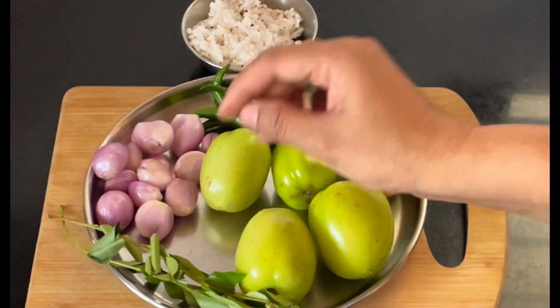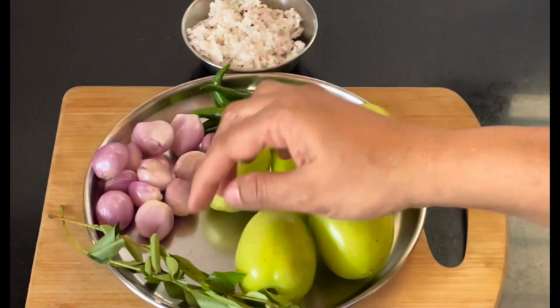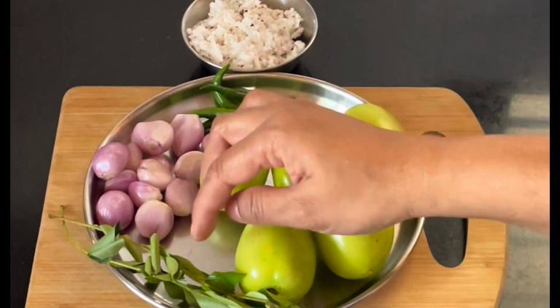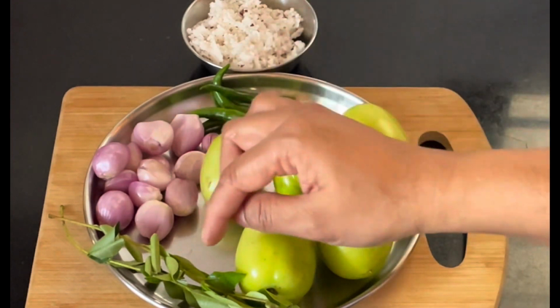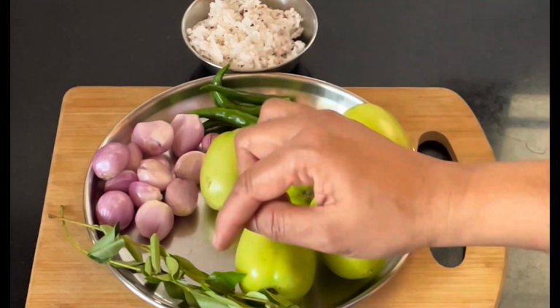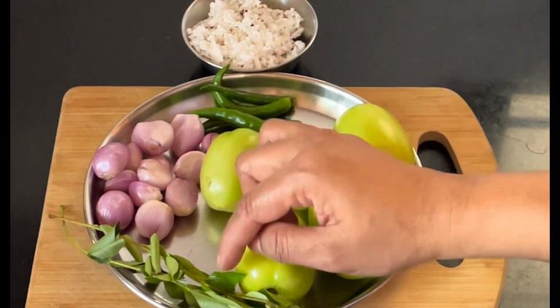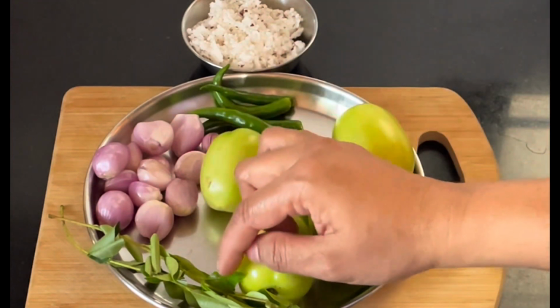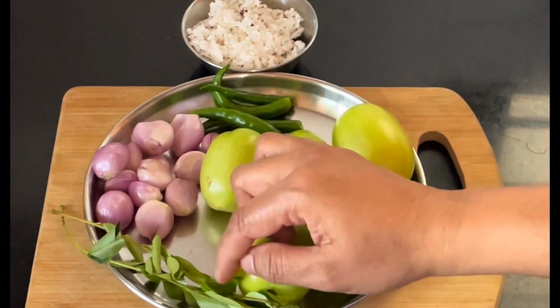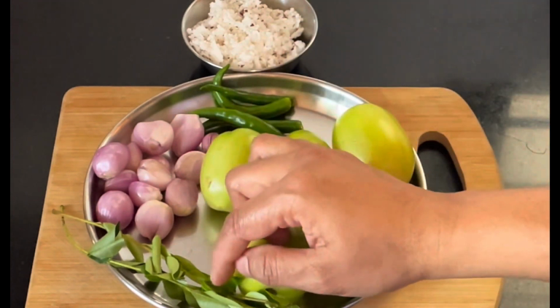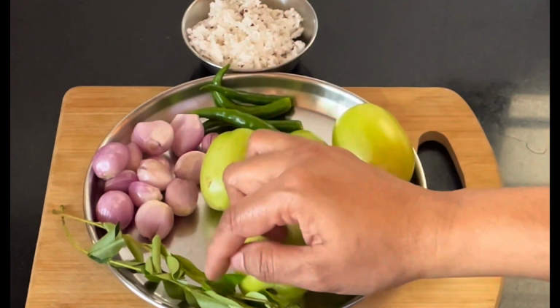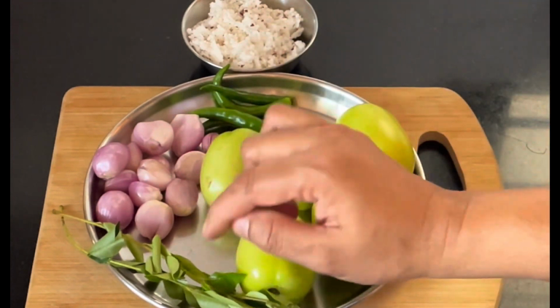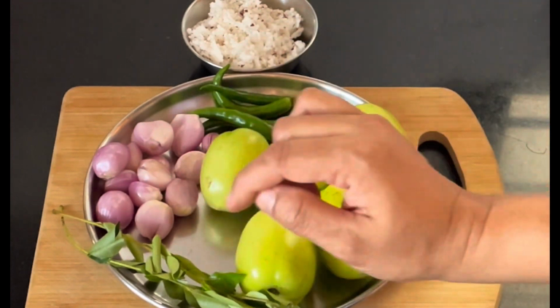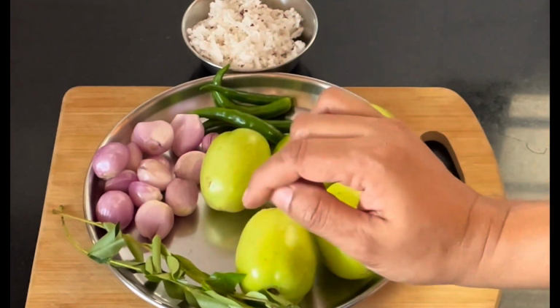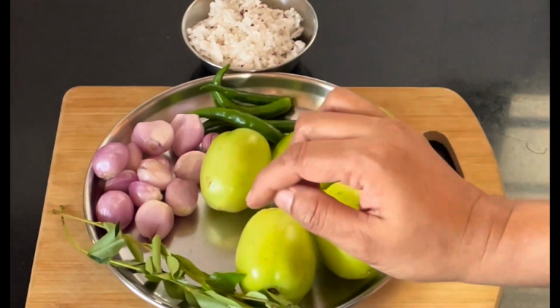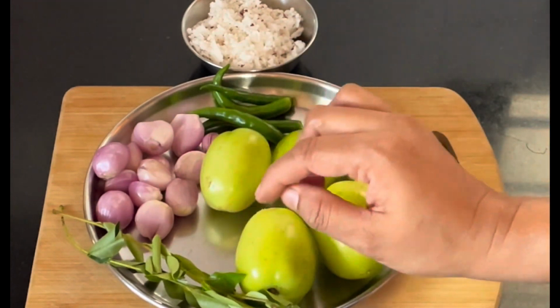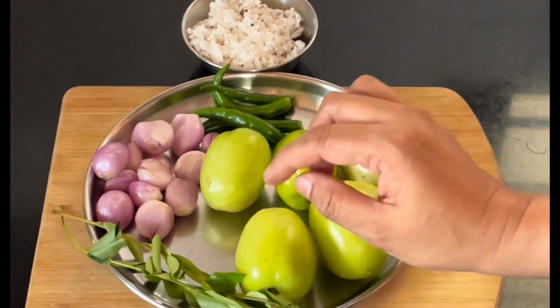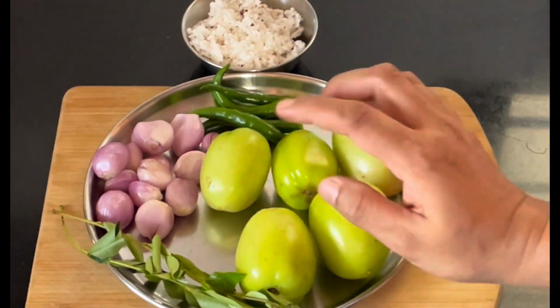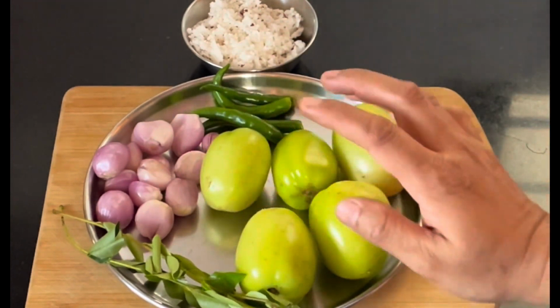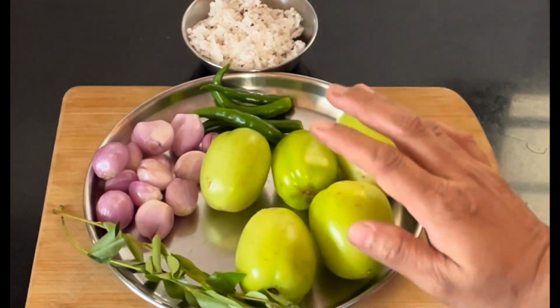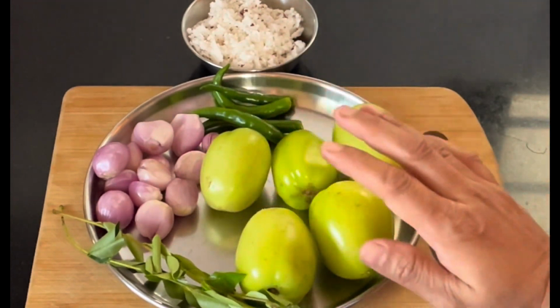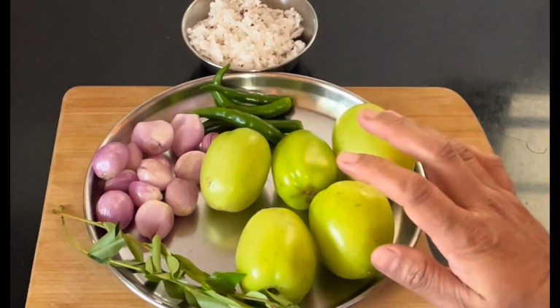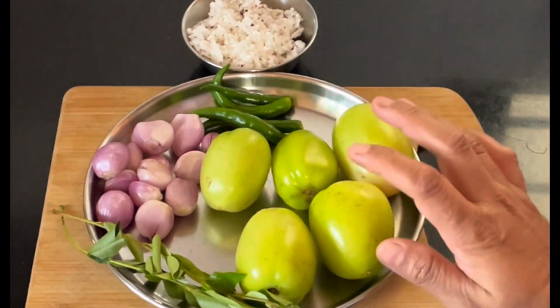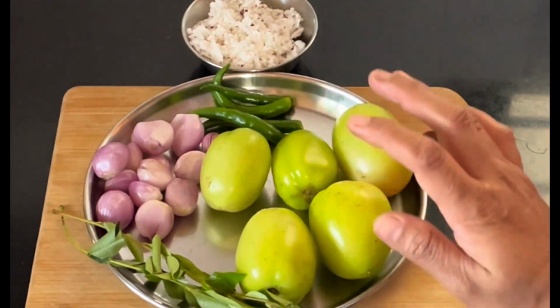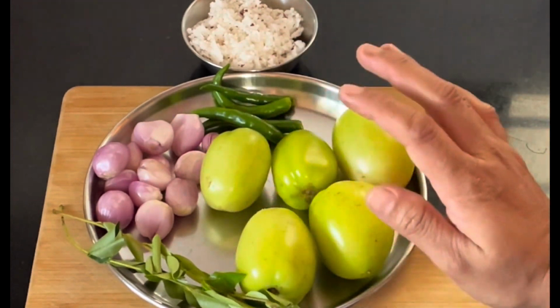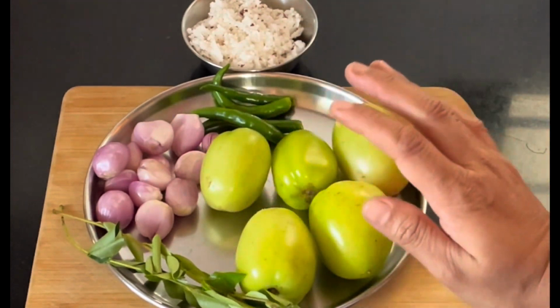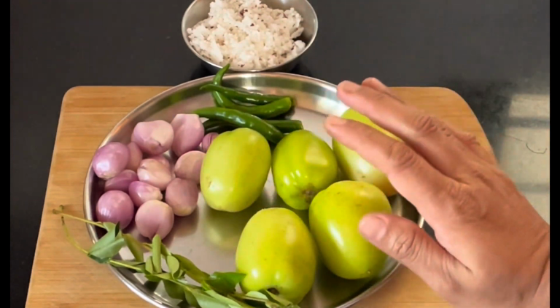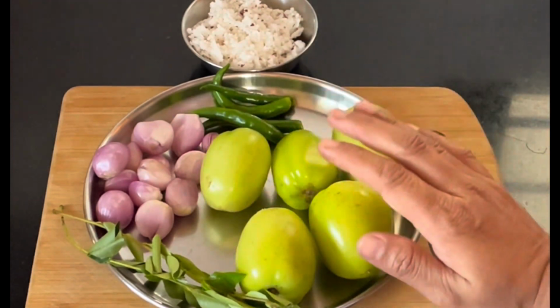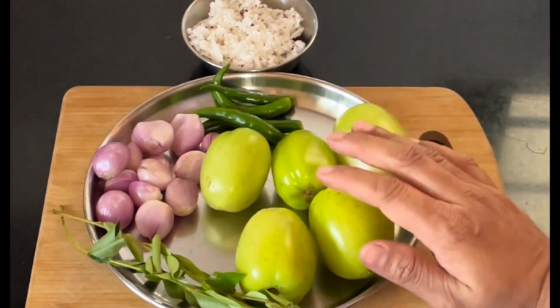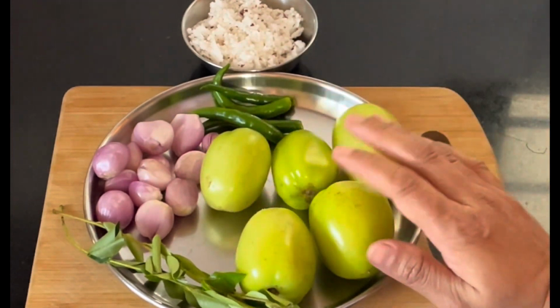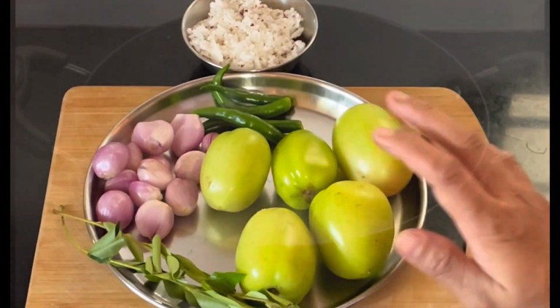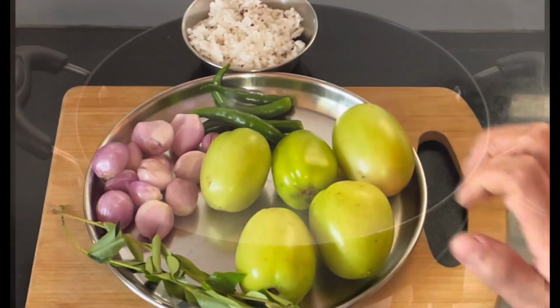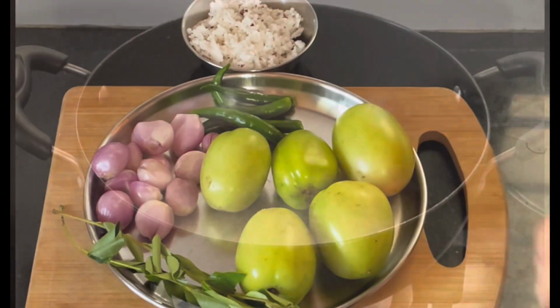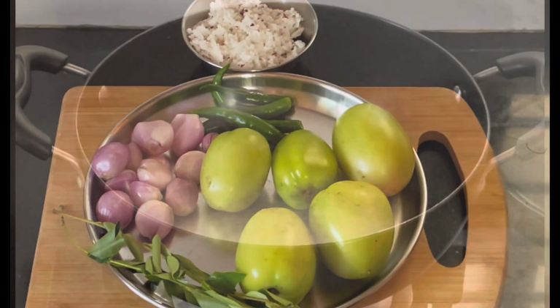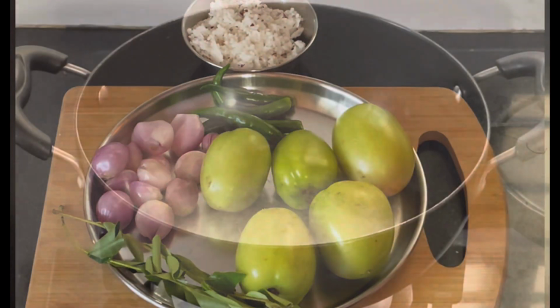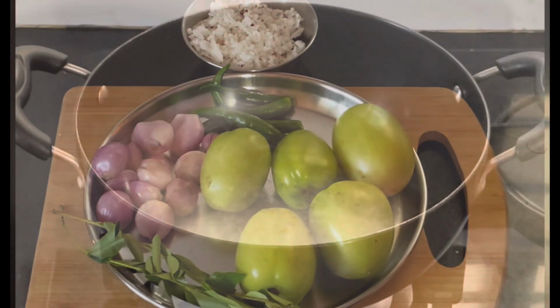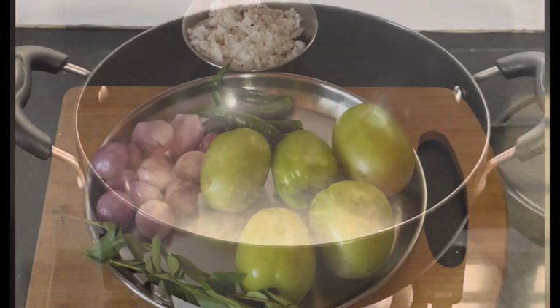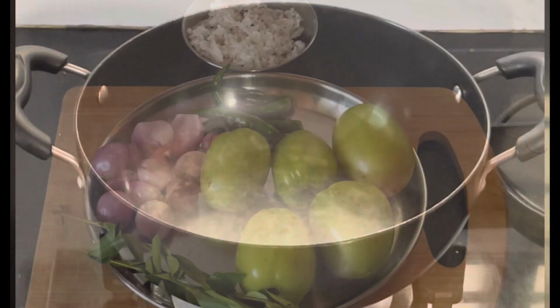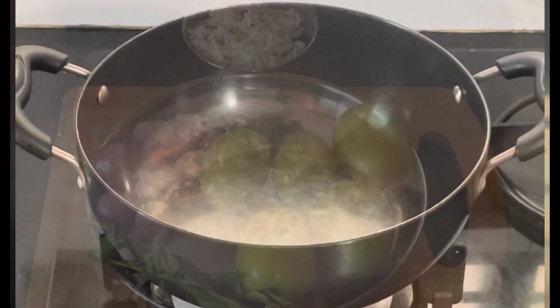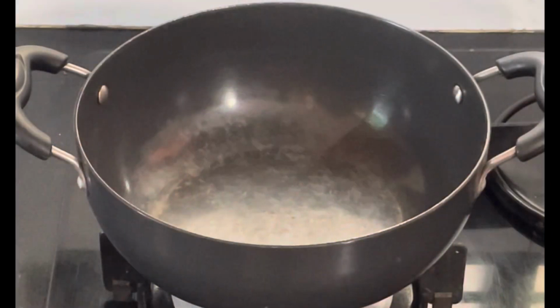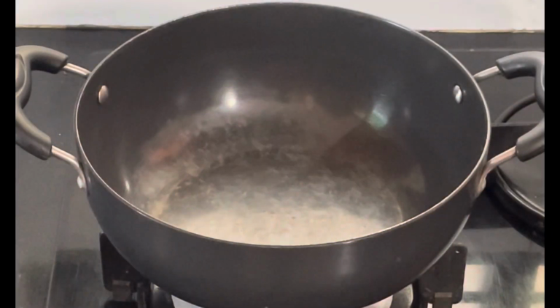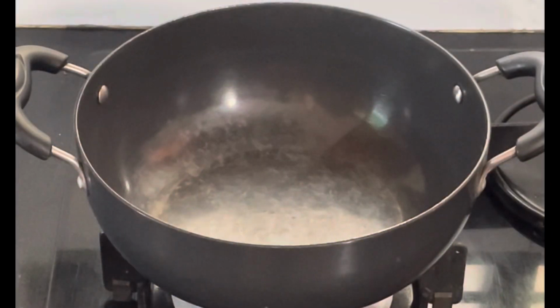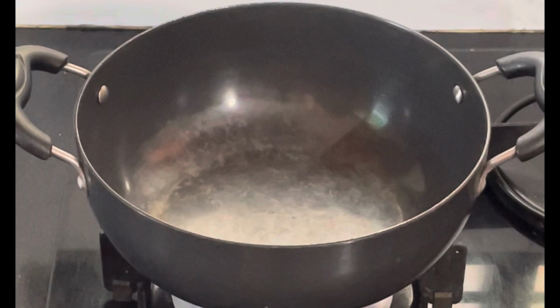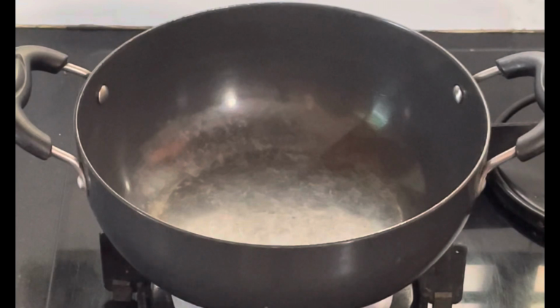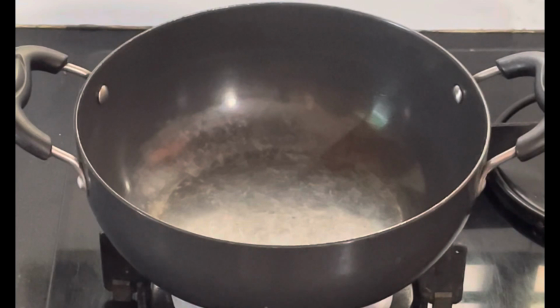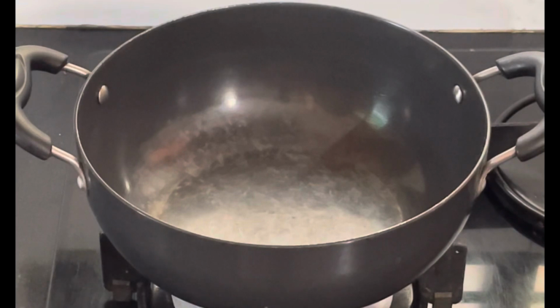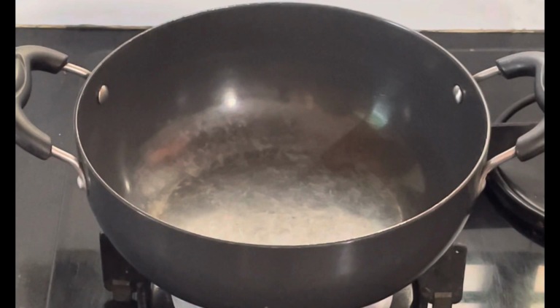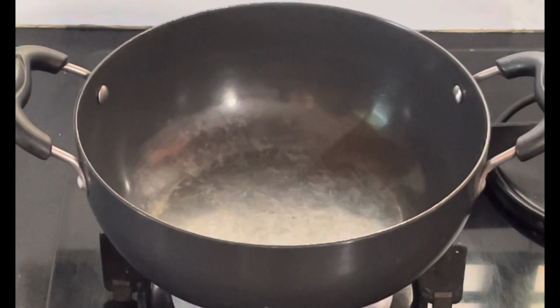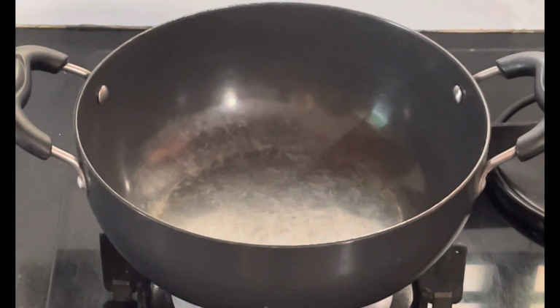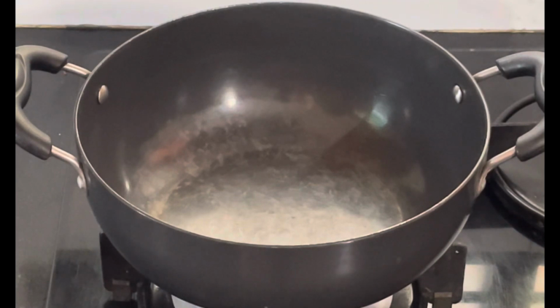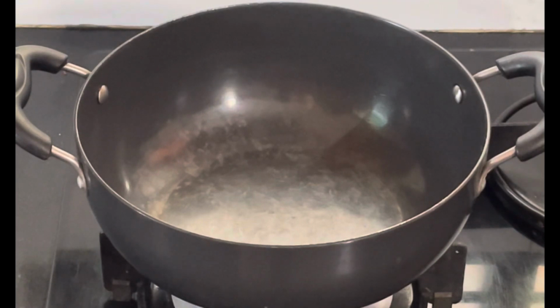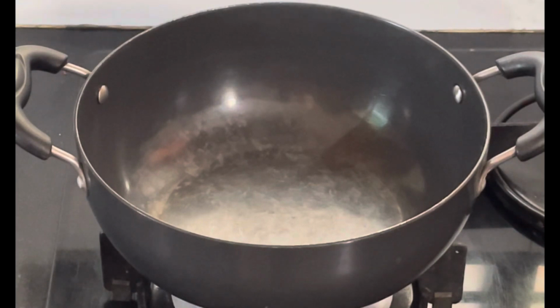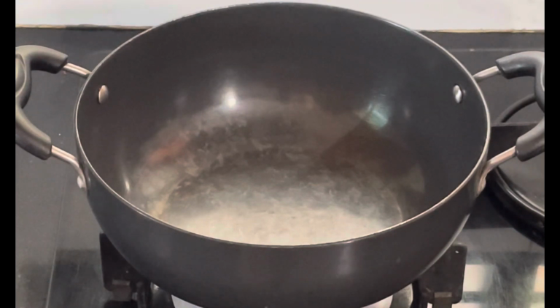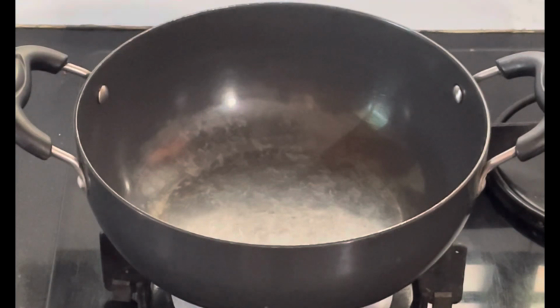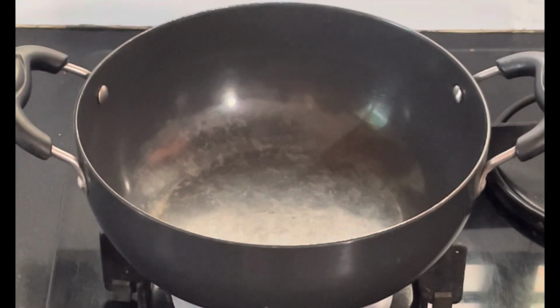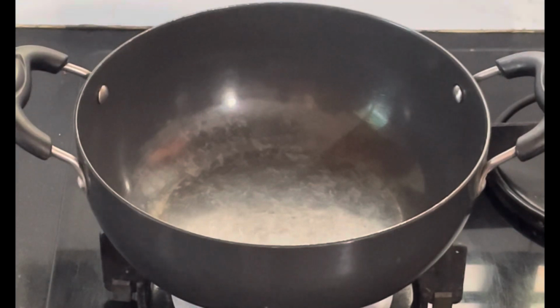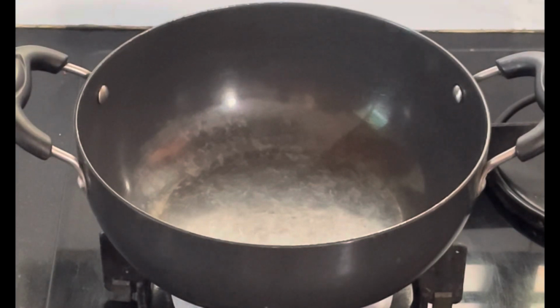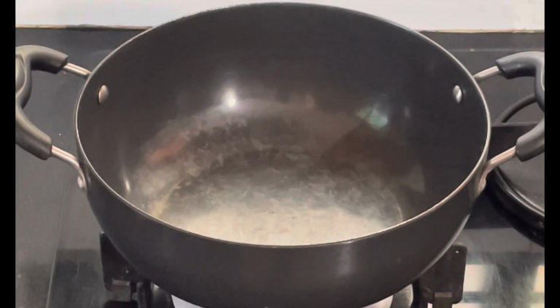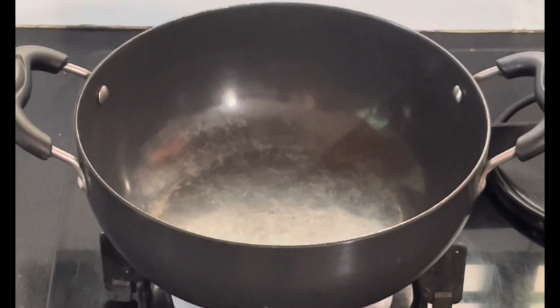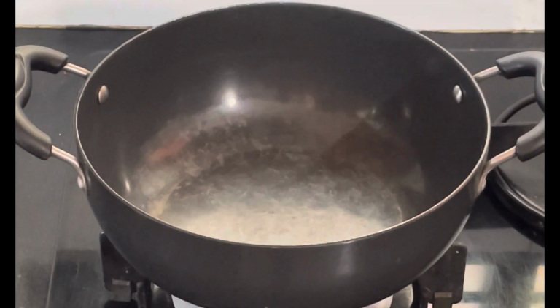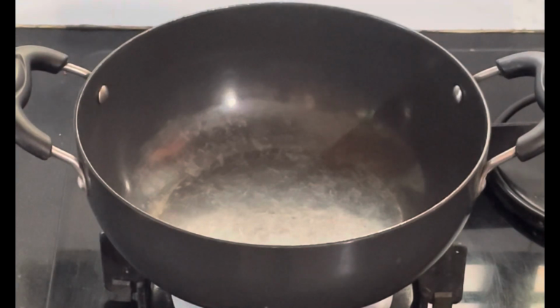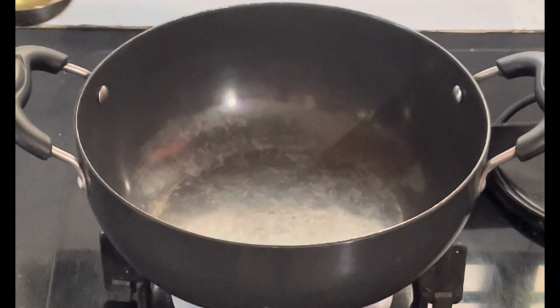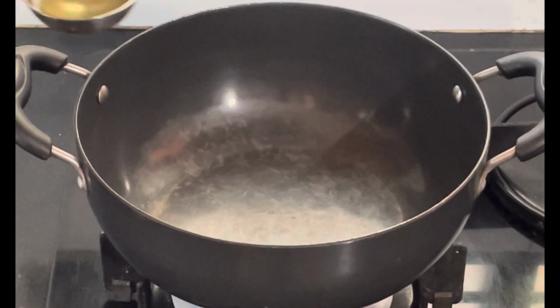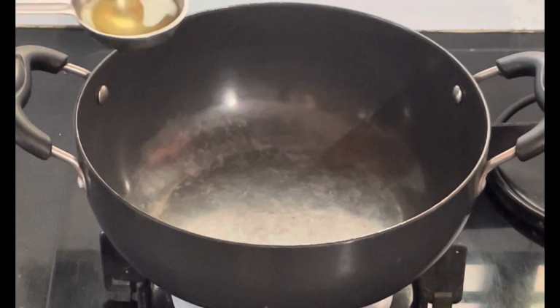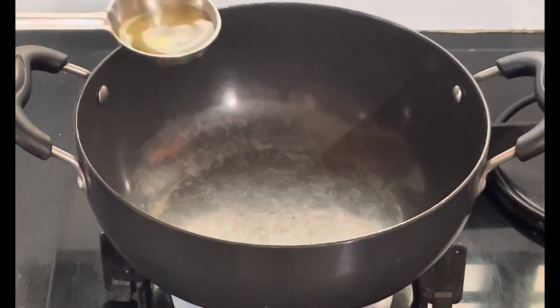I put it a little bit smaller. I got the dough. I put 1 to 2 teaspoons.